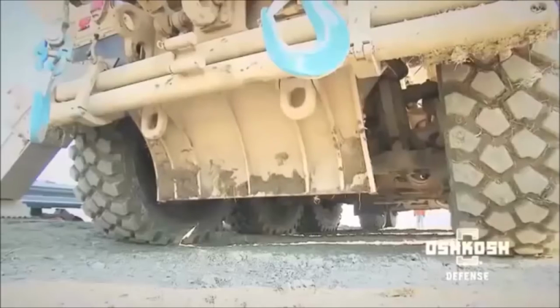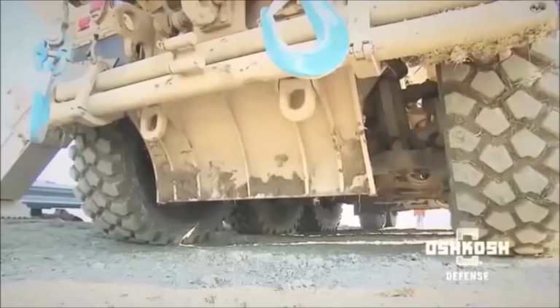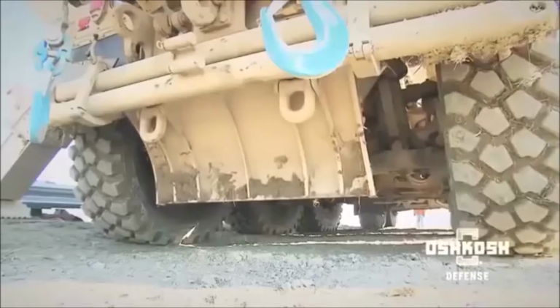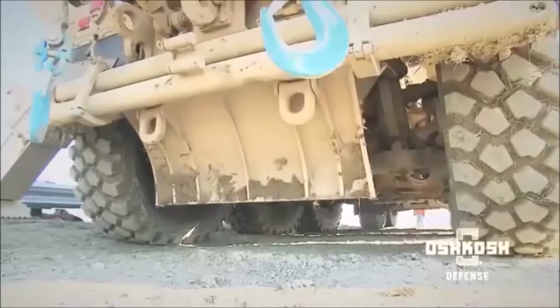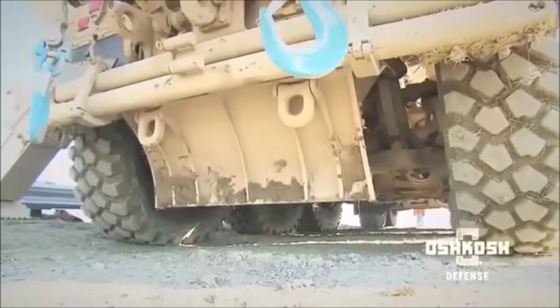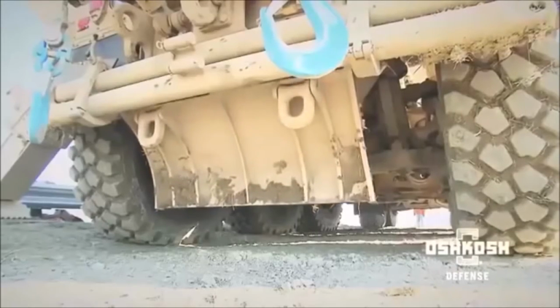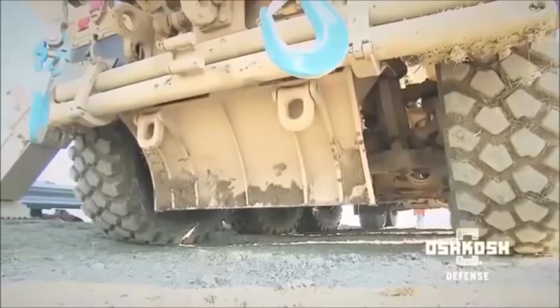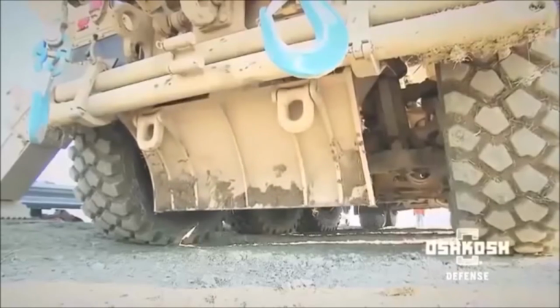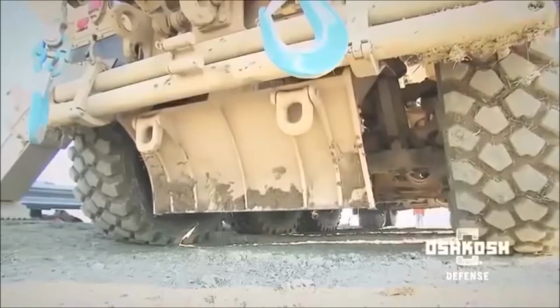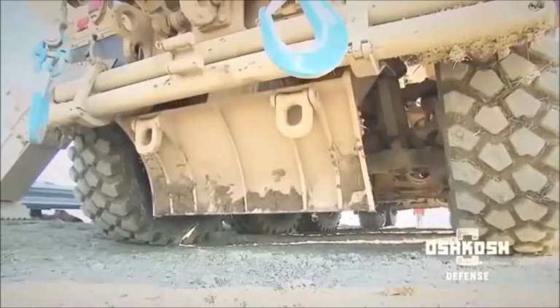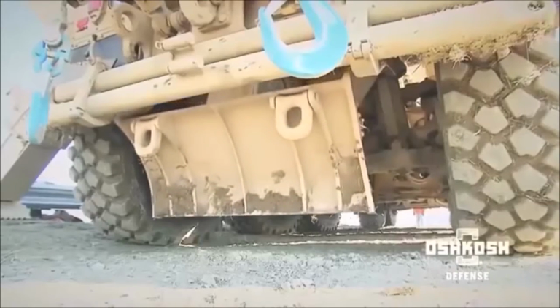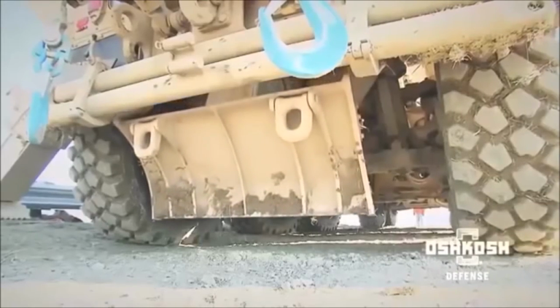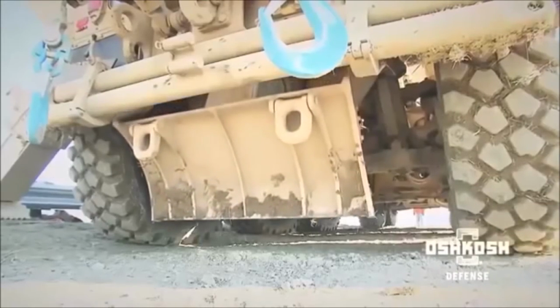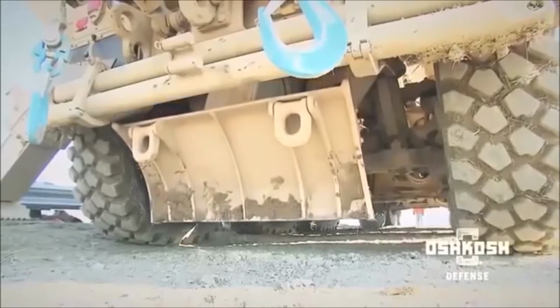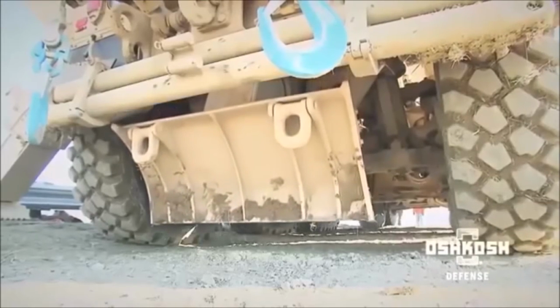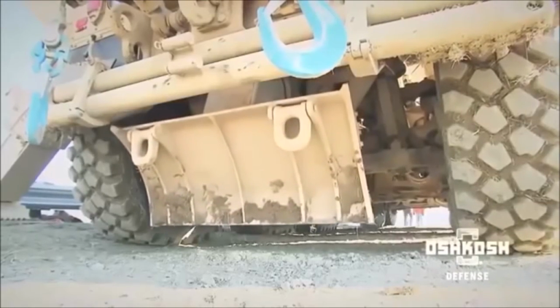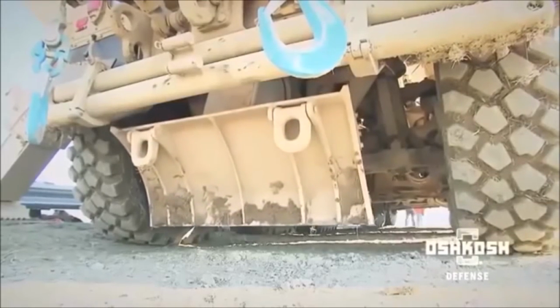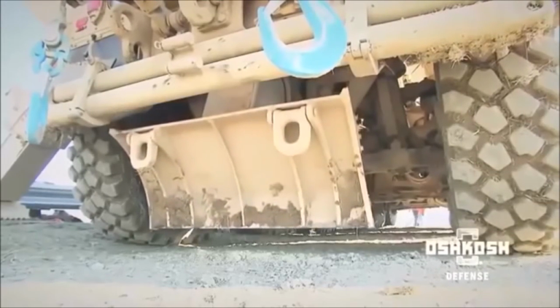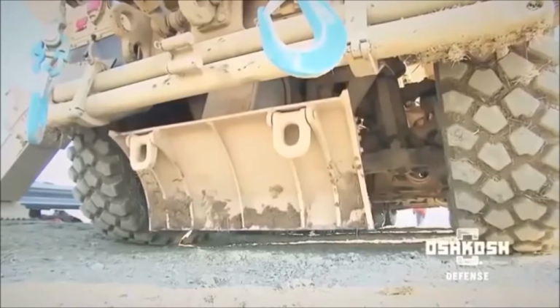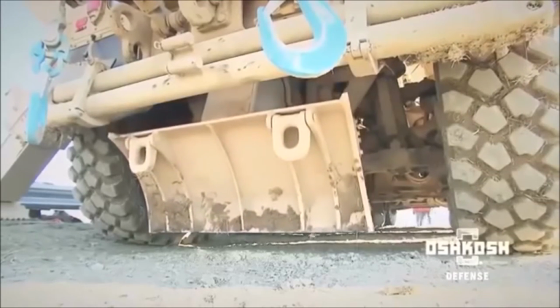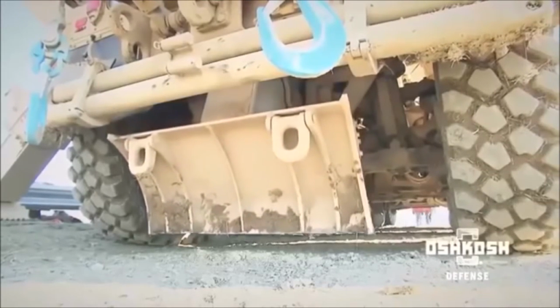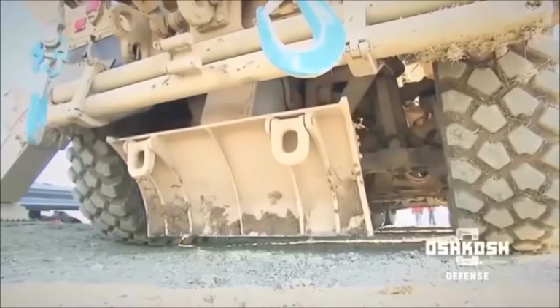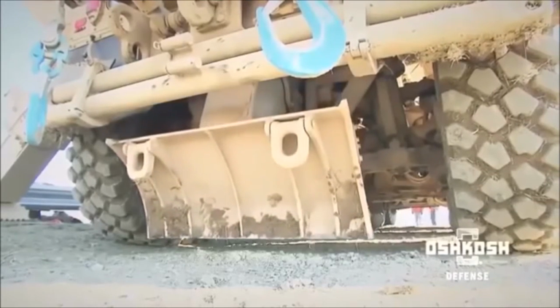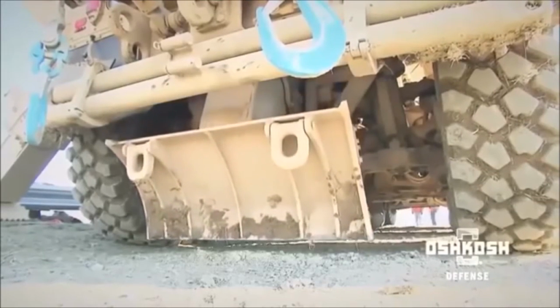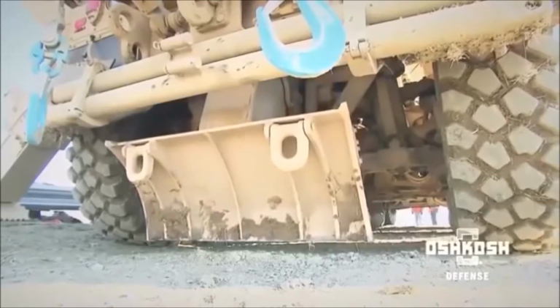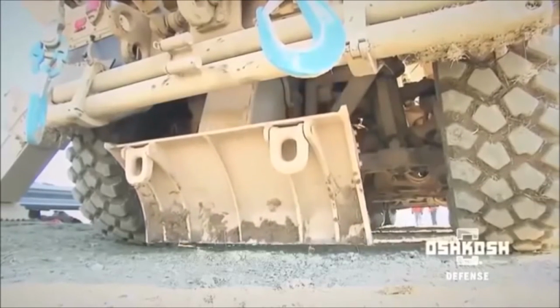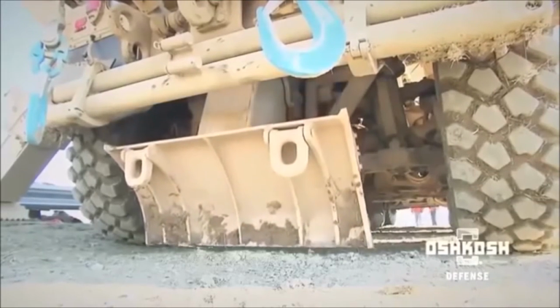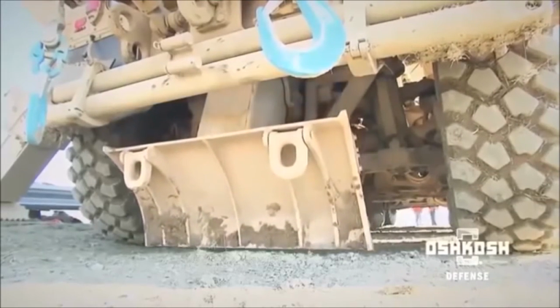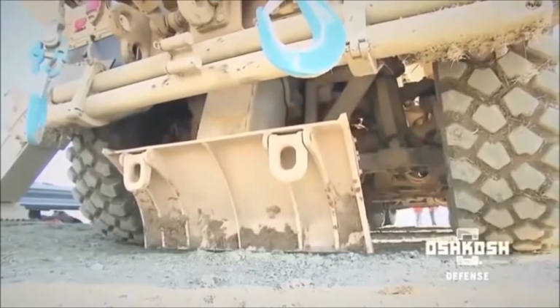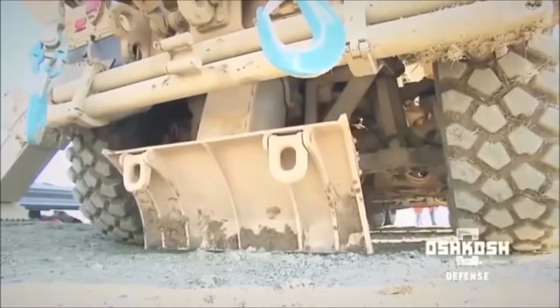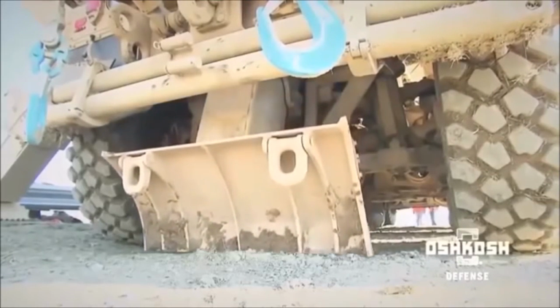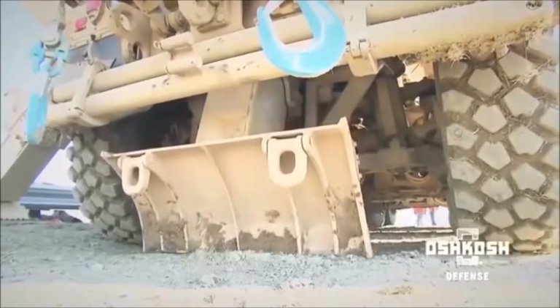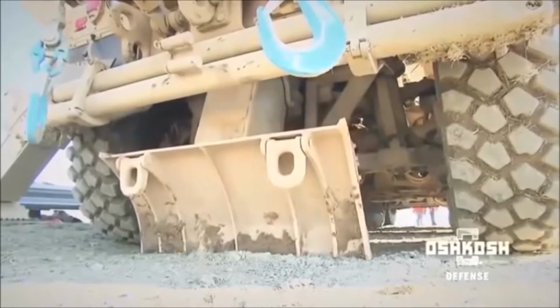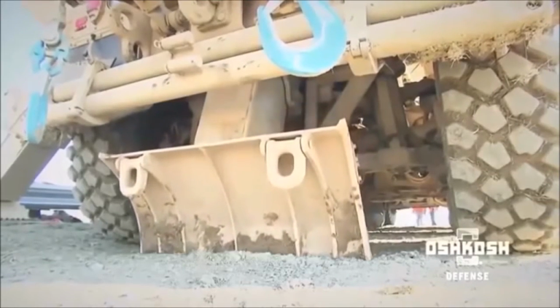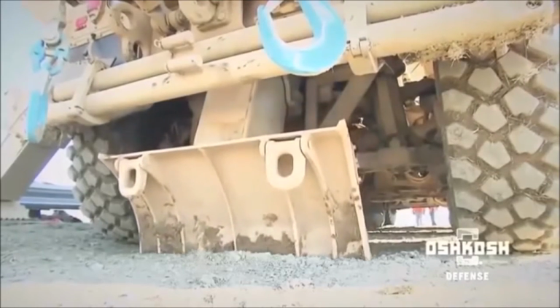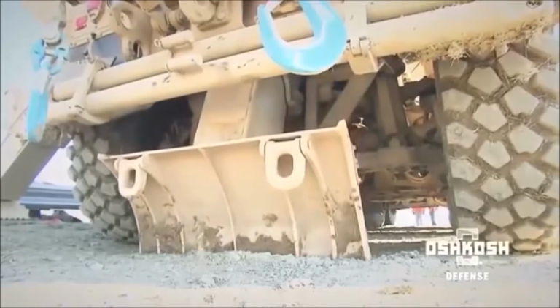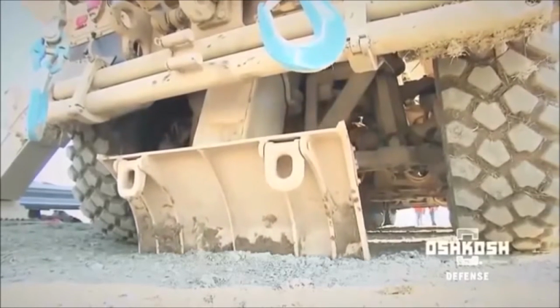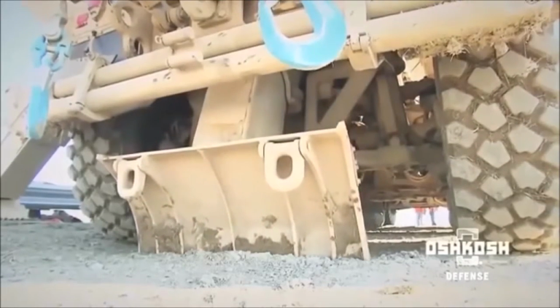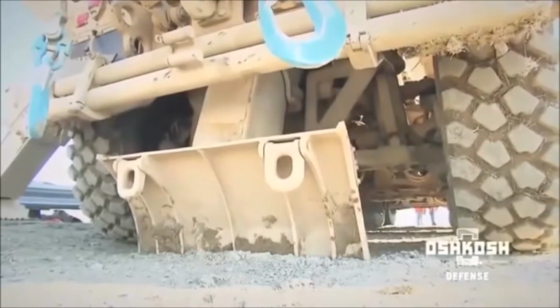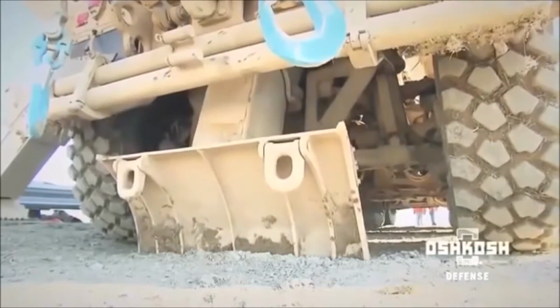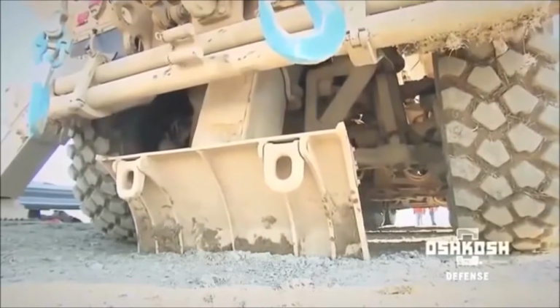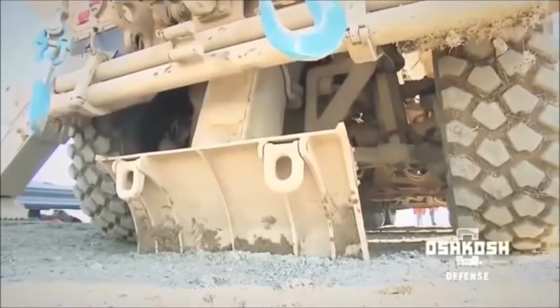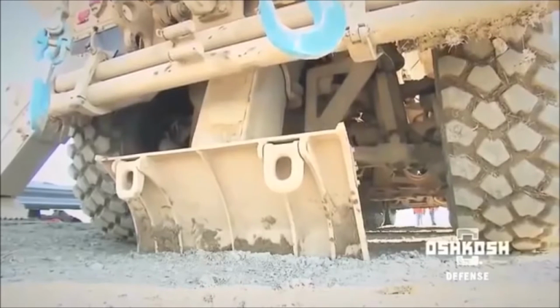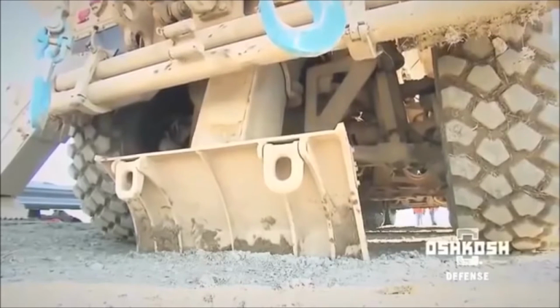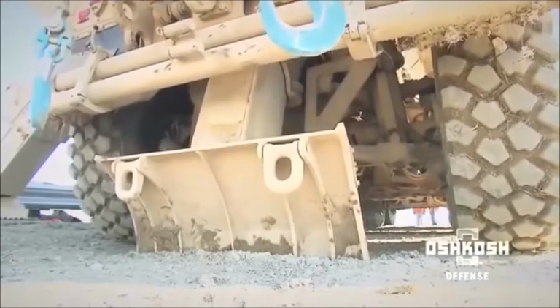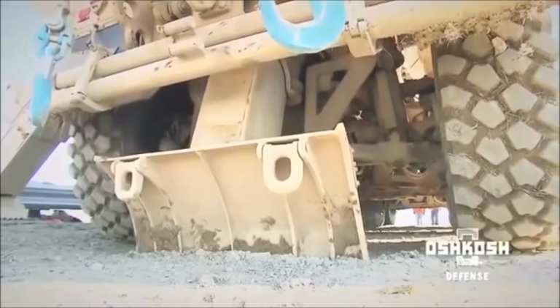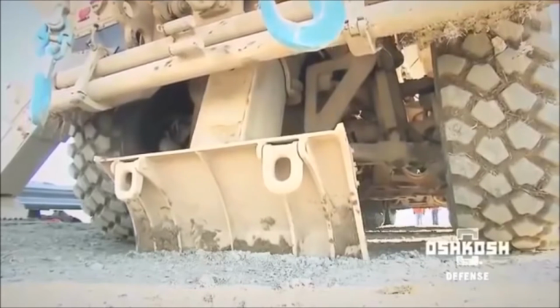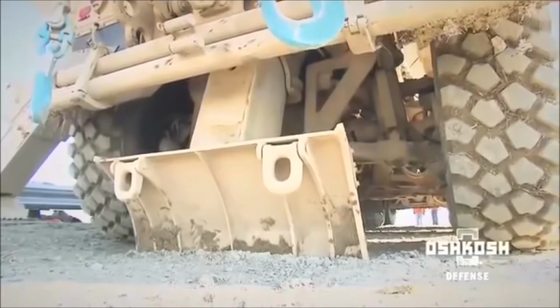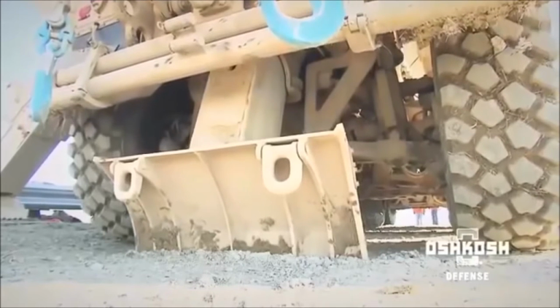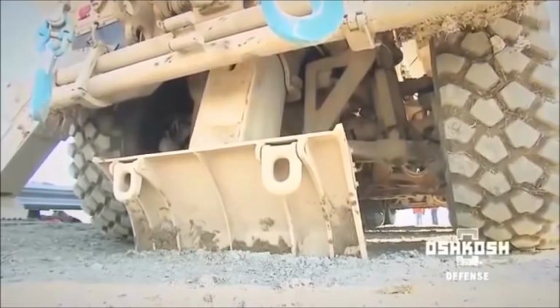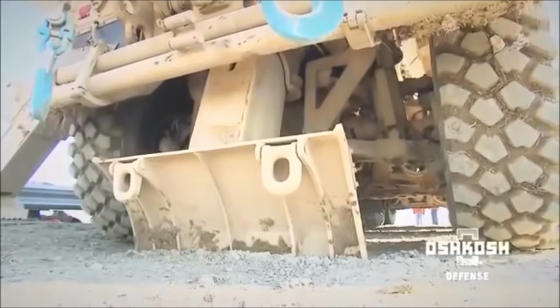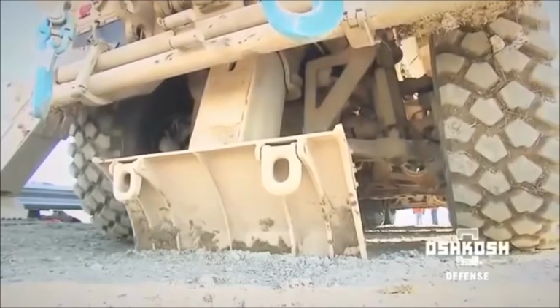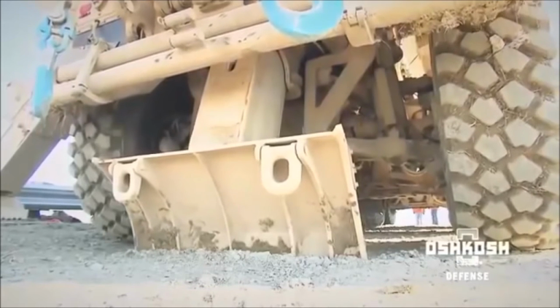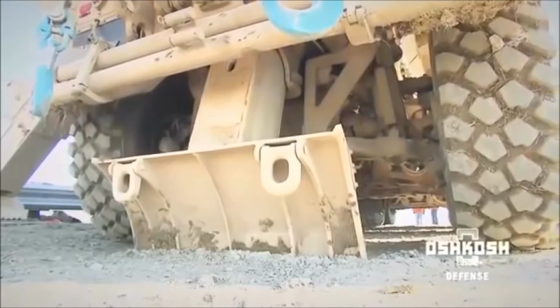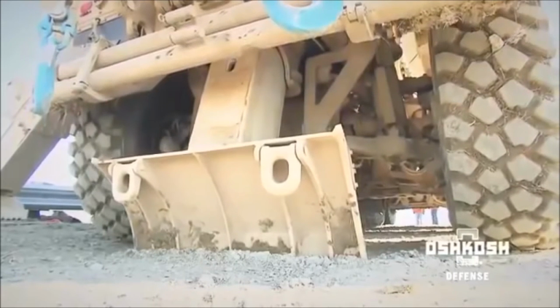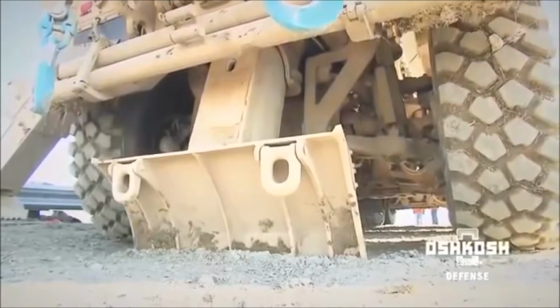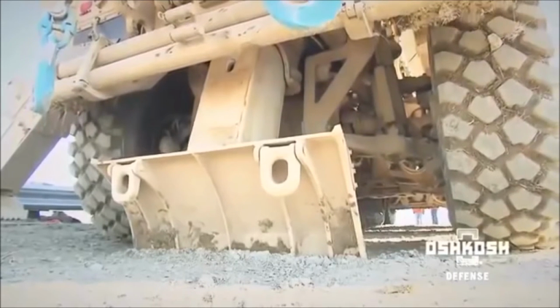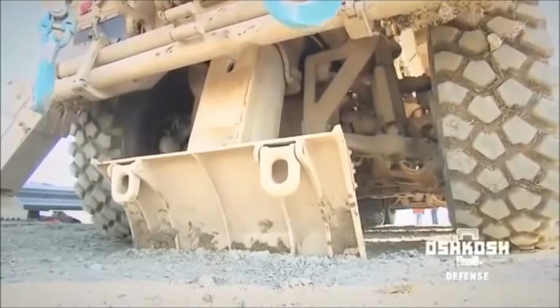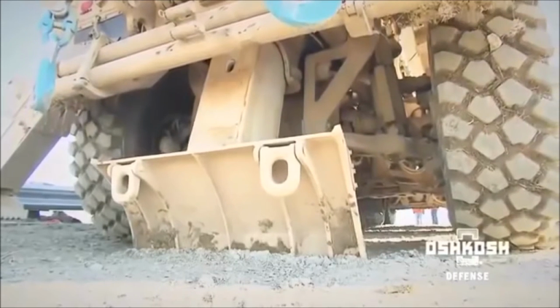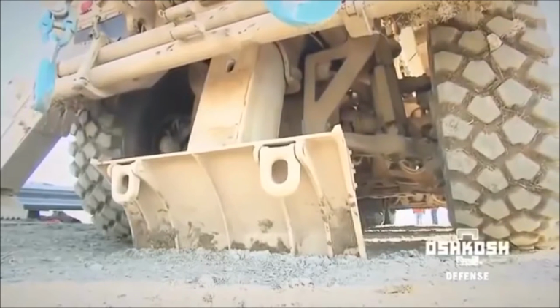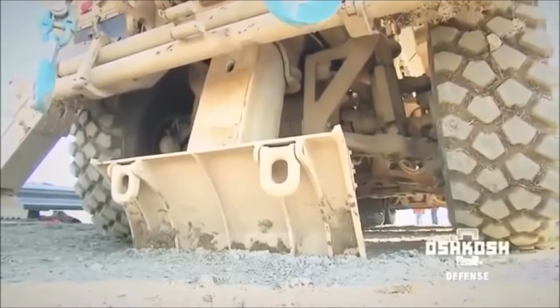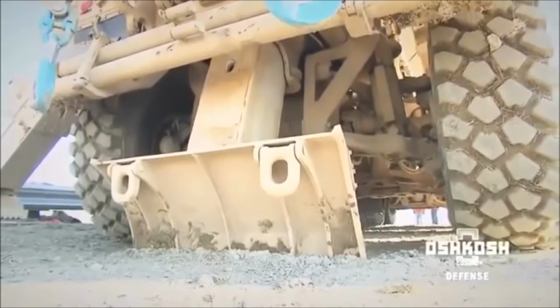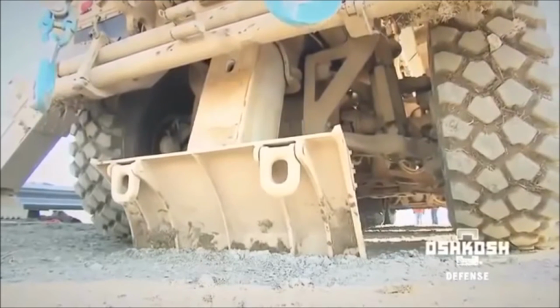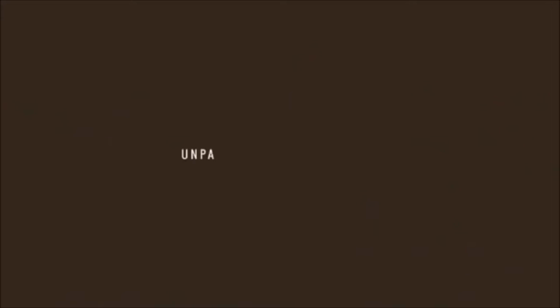Five spades, including a 60,000-pound-rated rear spade, deliver optimal stability during recoveries.